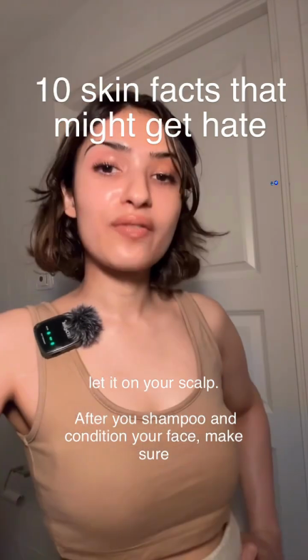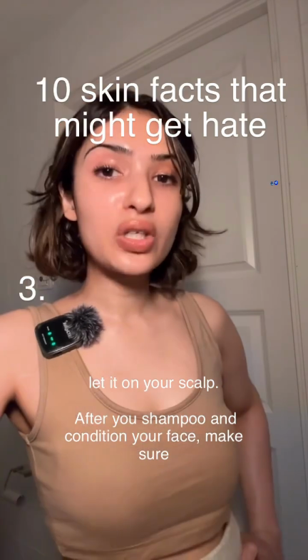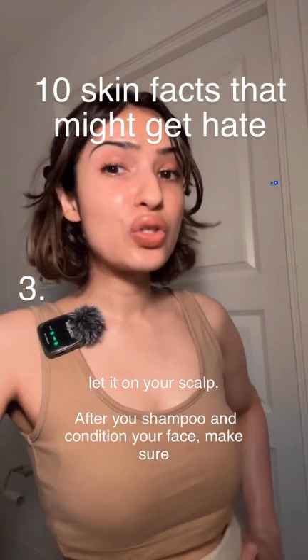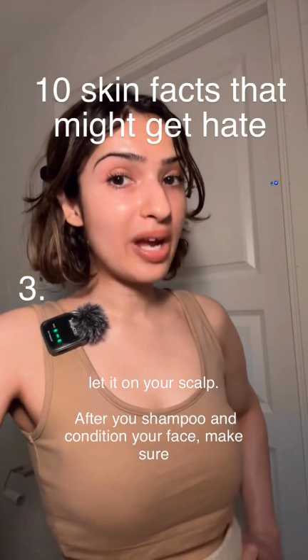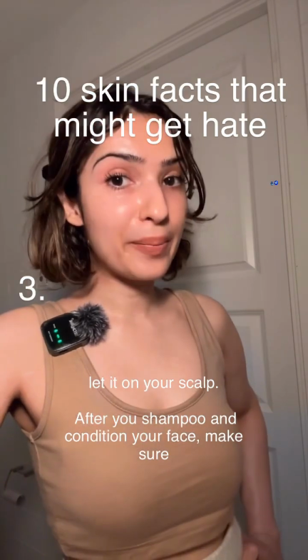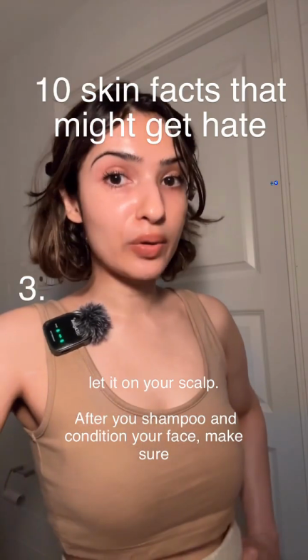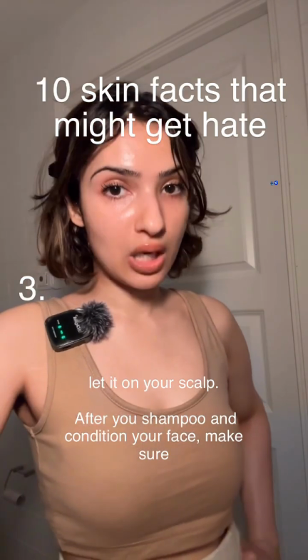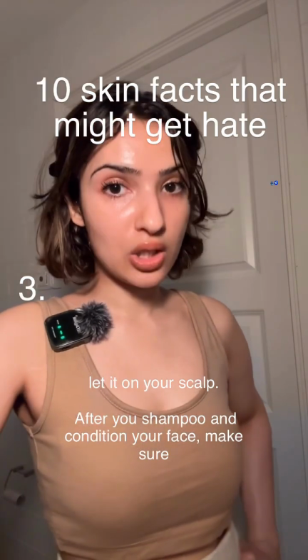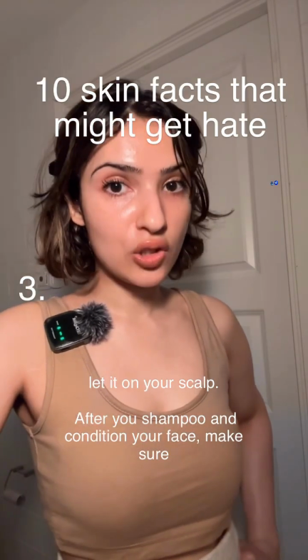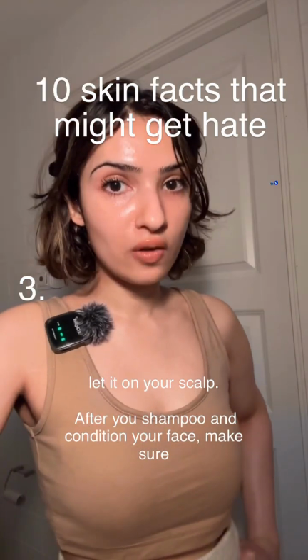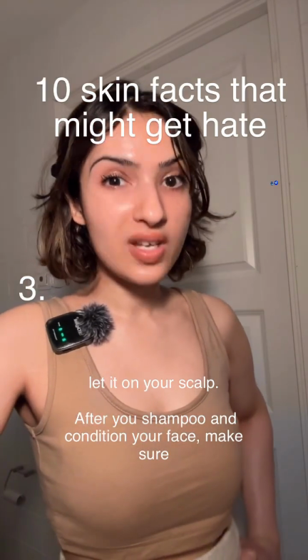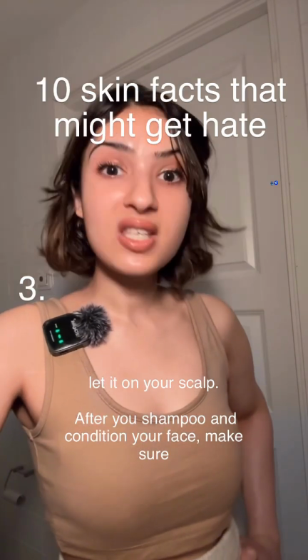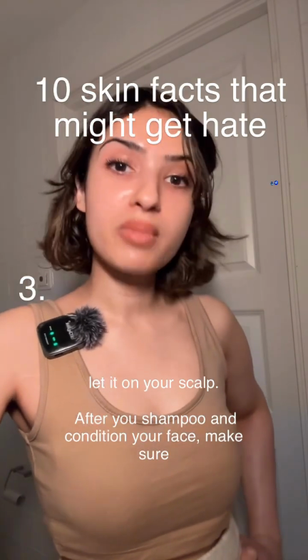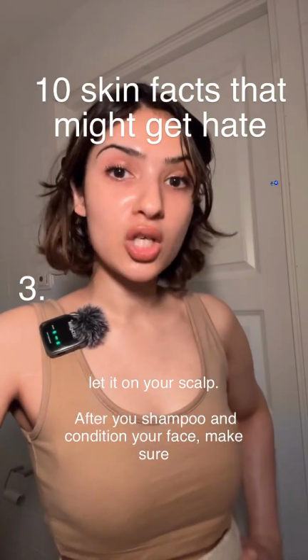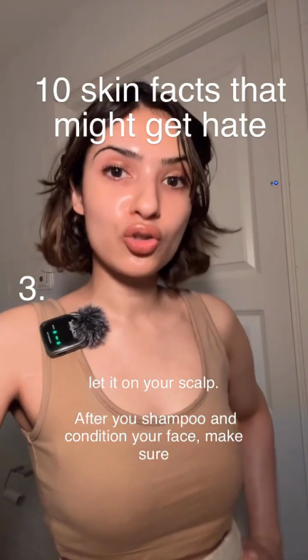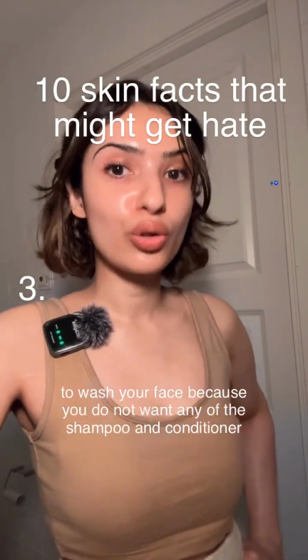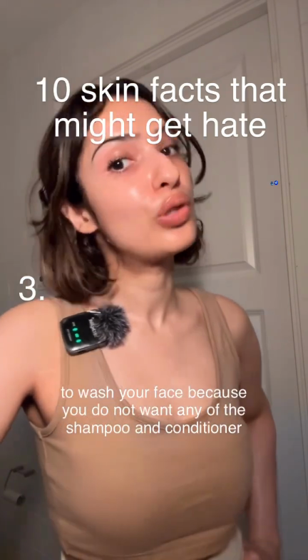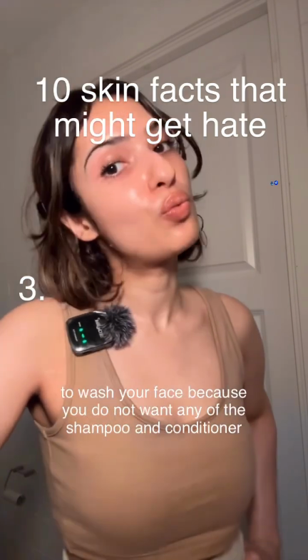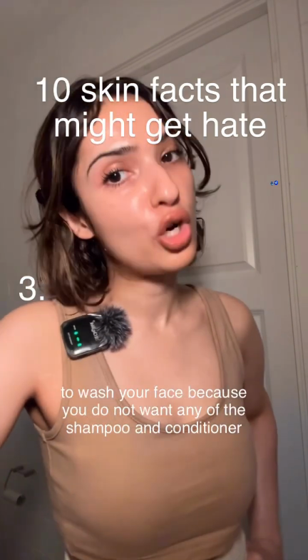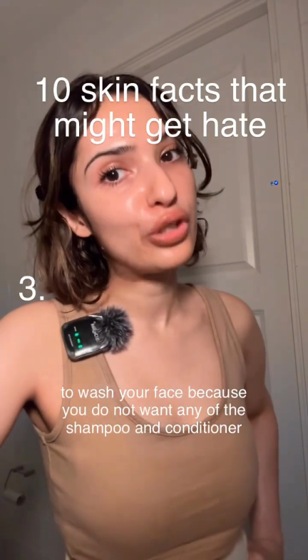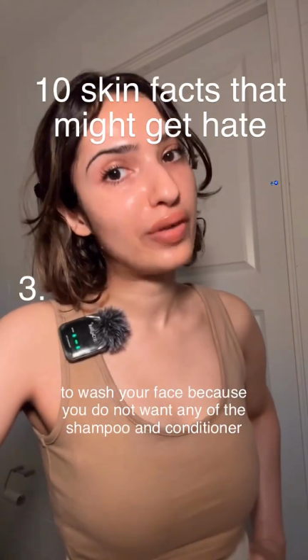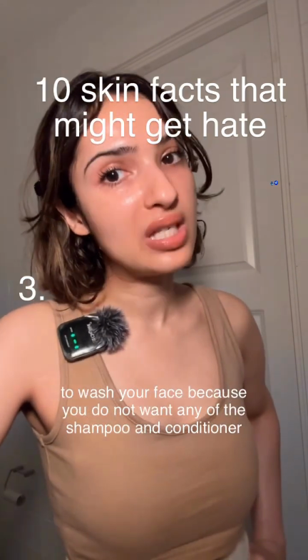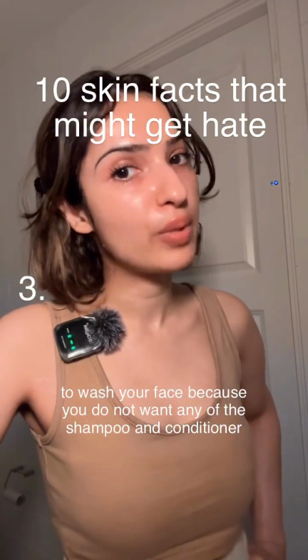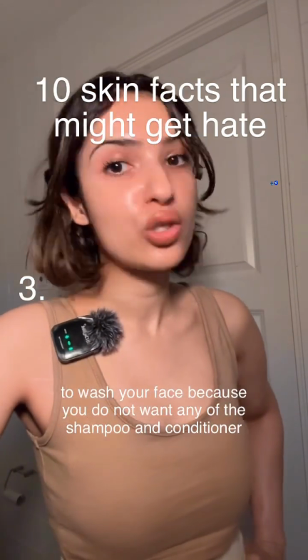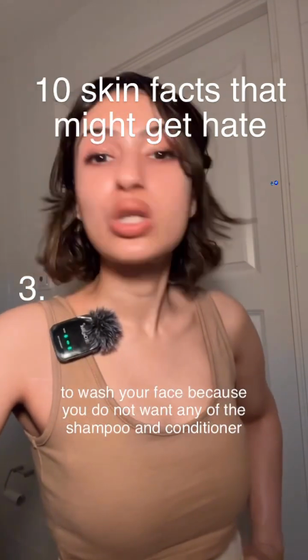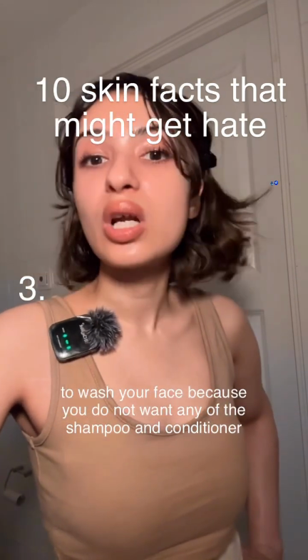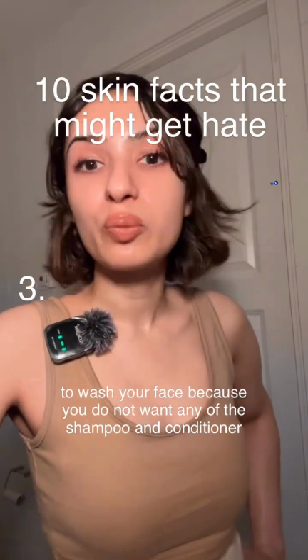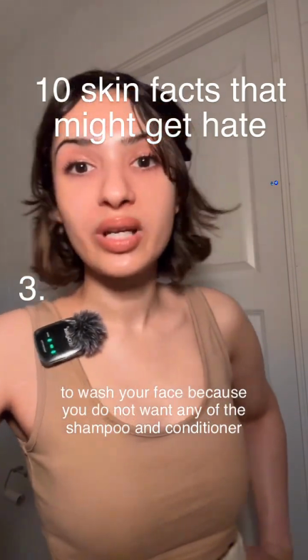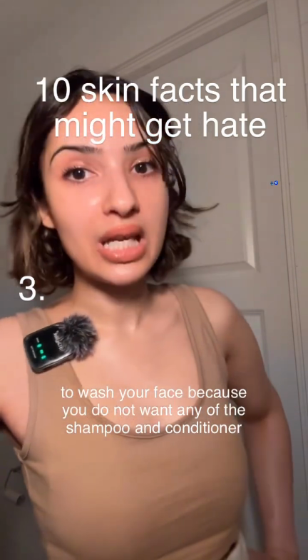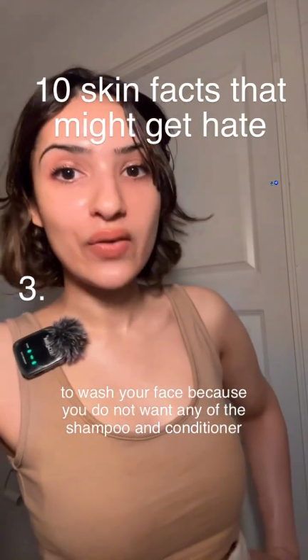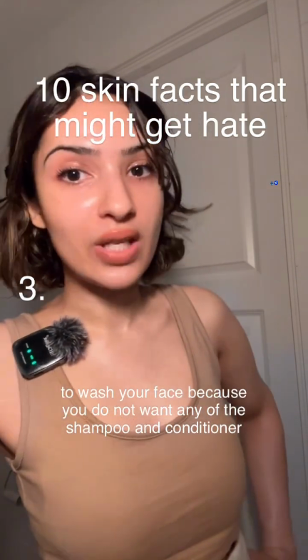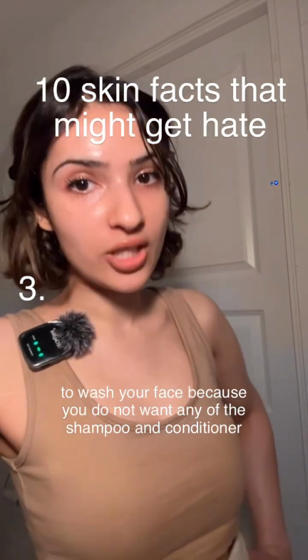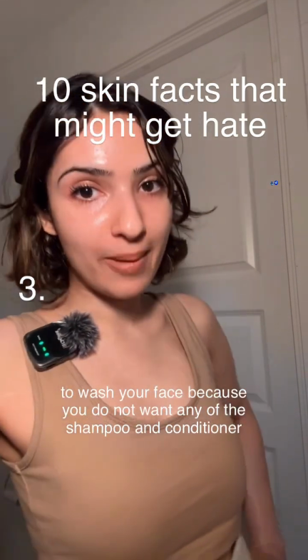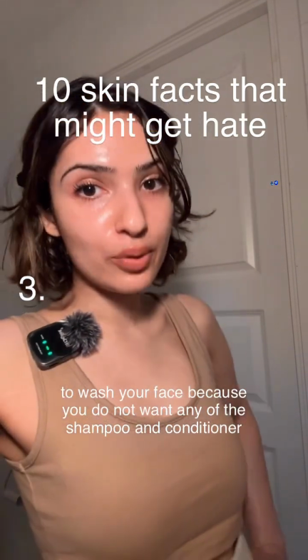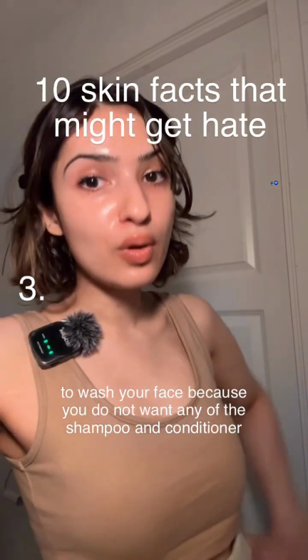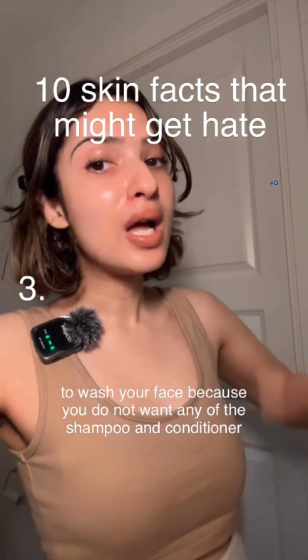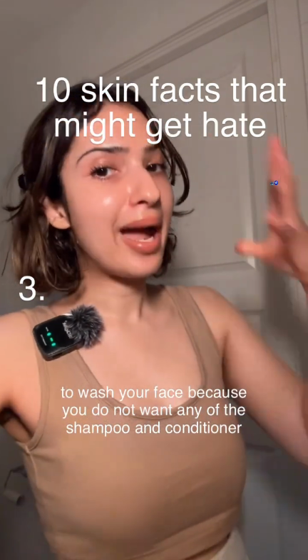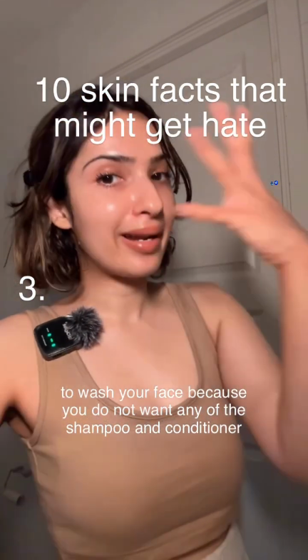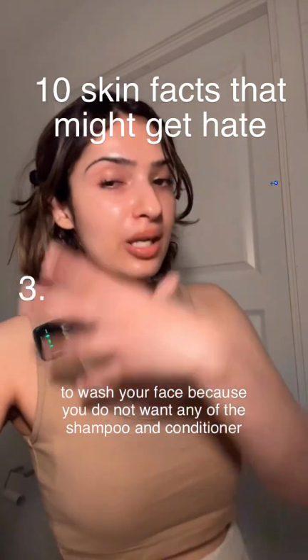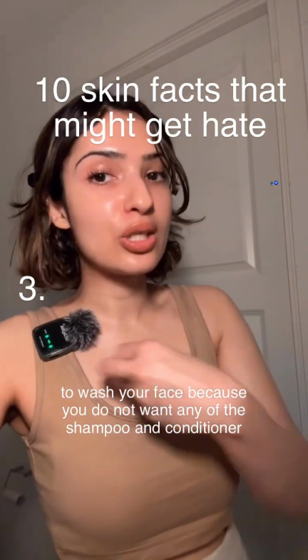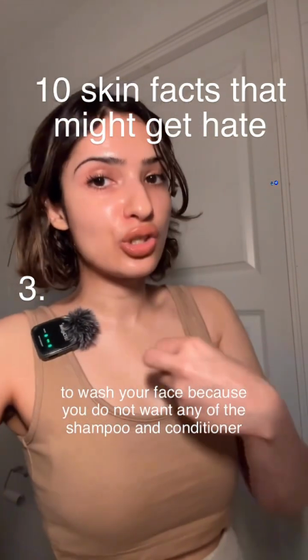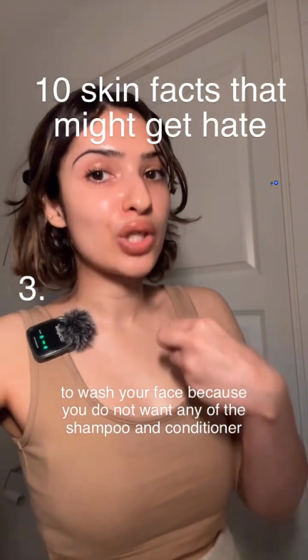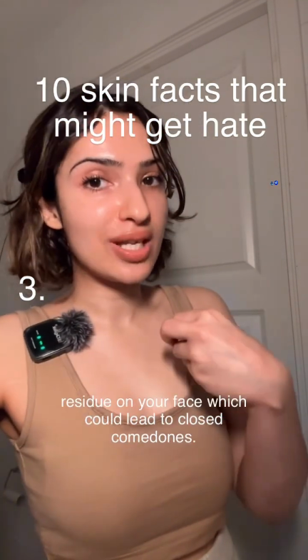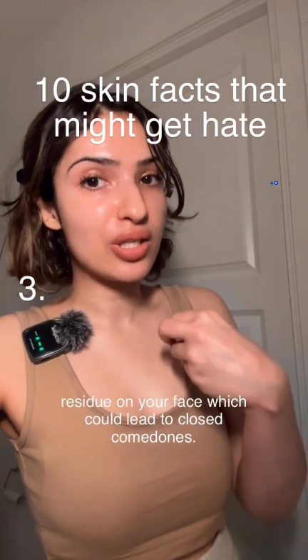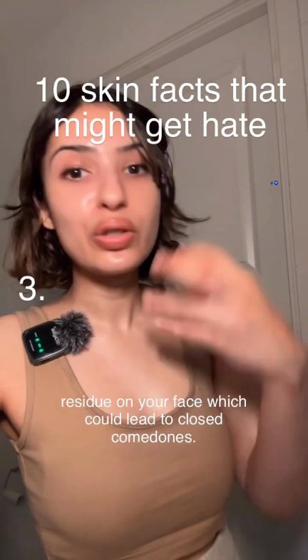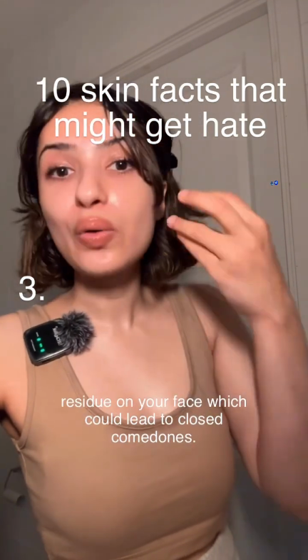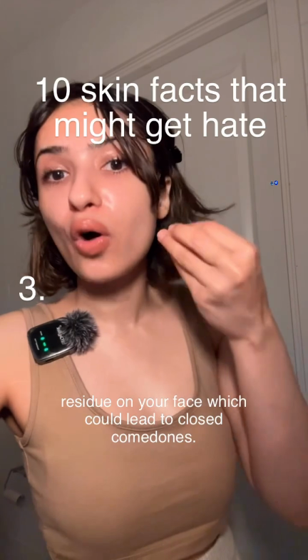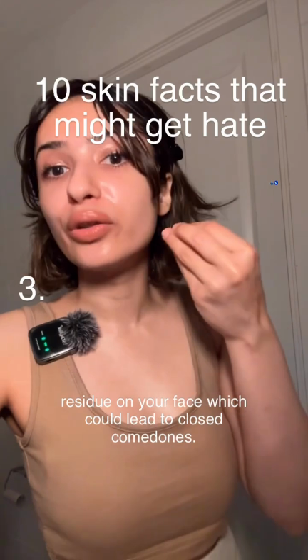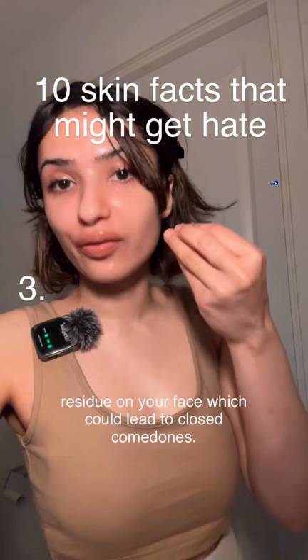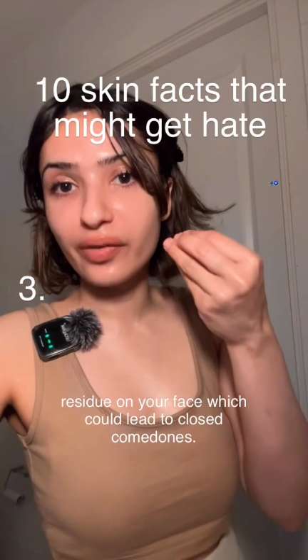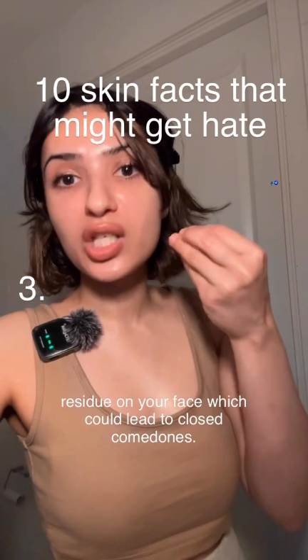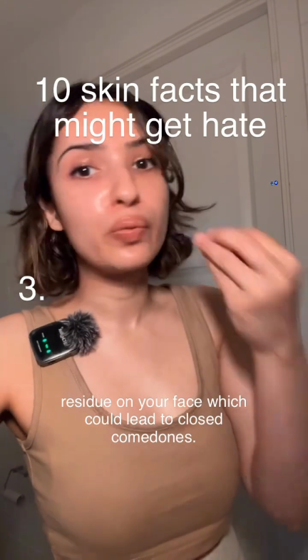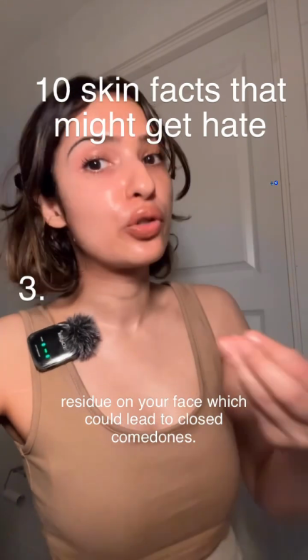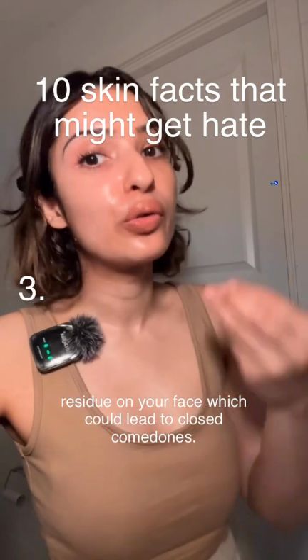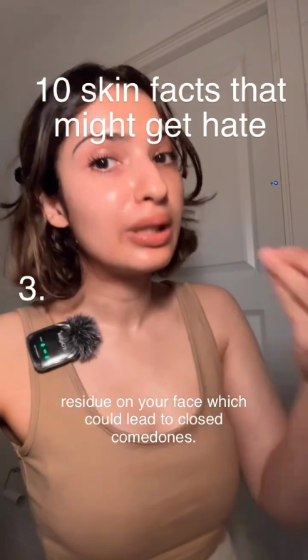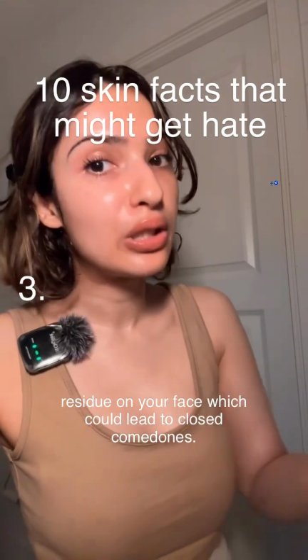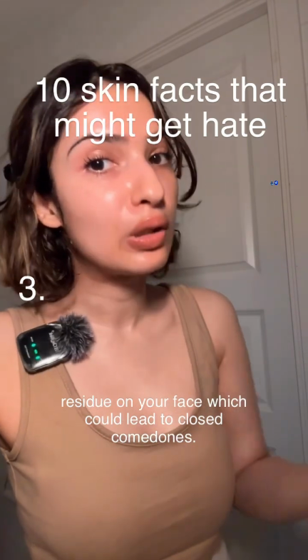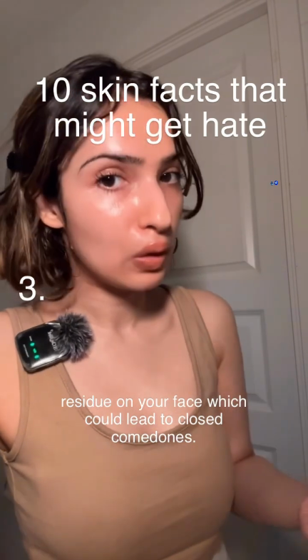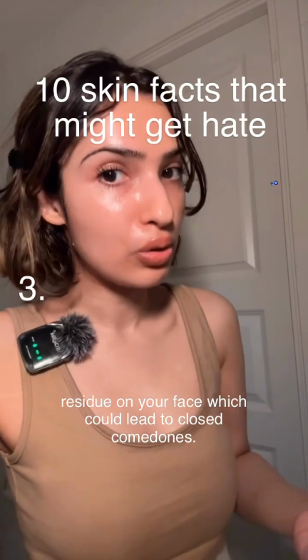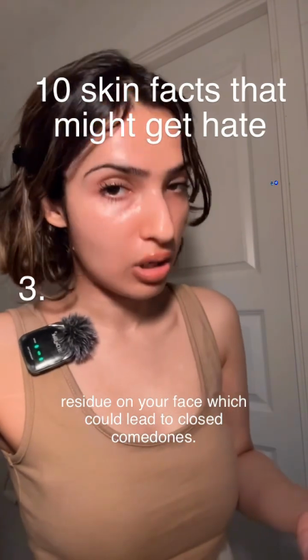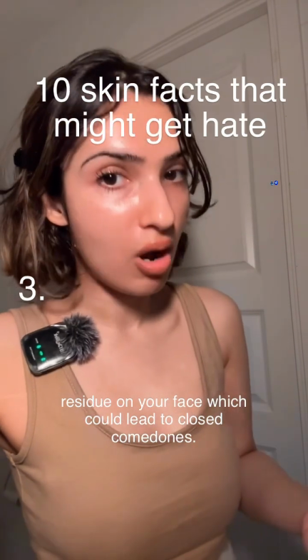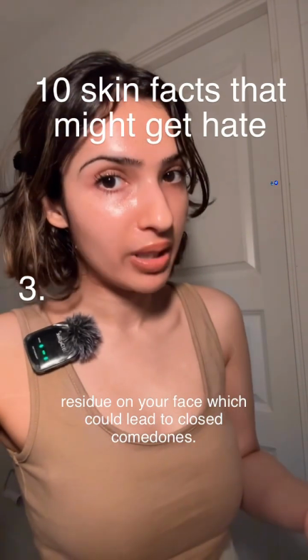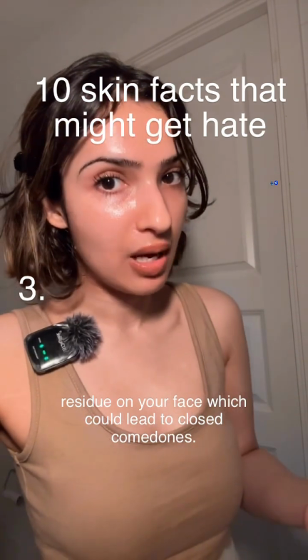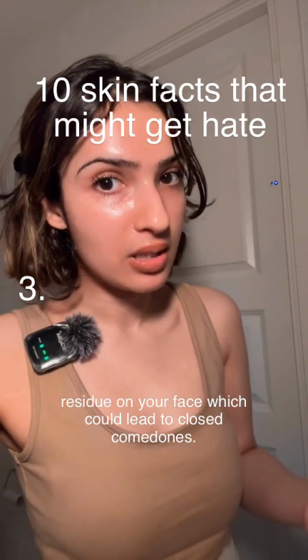After you shampoo and condition your hair, make sure to wash your face because you do not want any of that shampoo and conditioner residue on your face, which could lead to closed comedones.